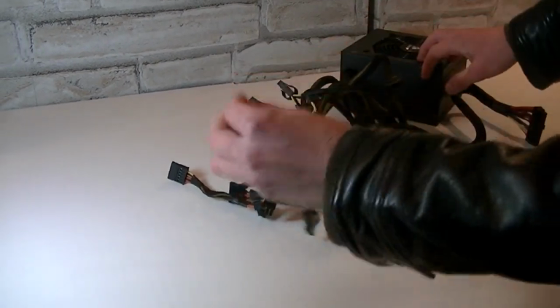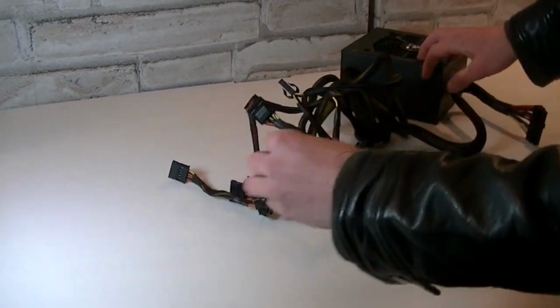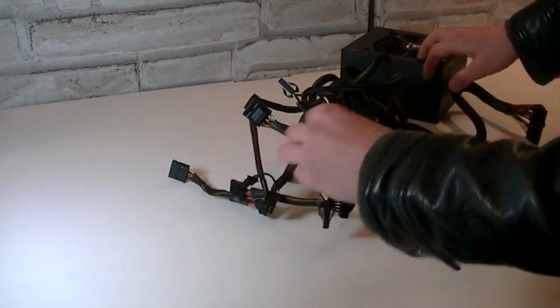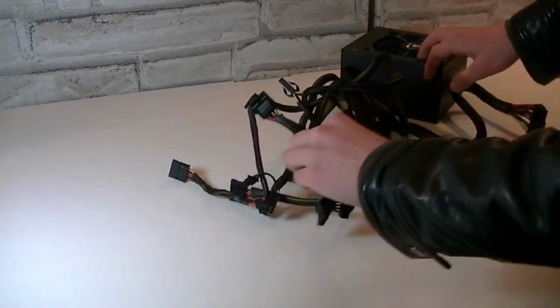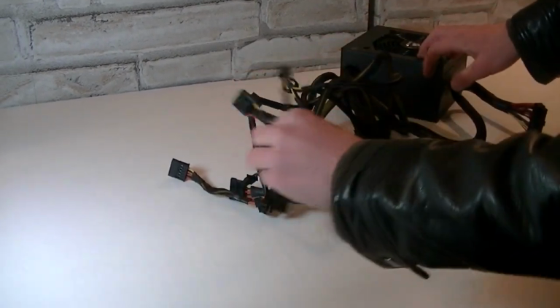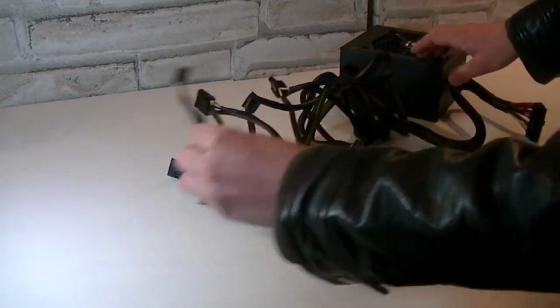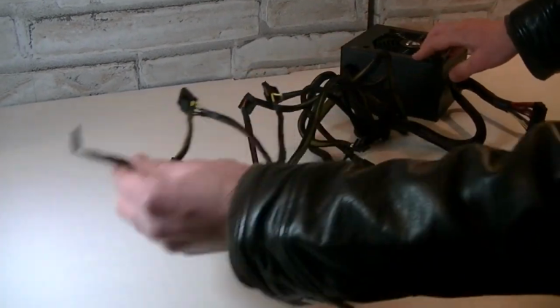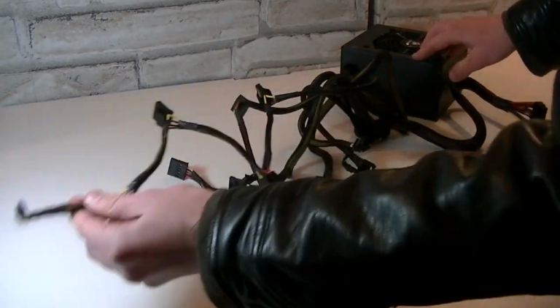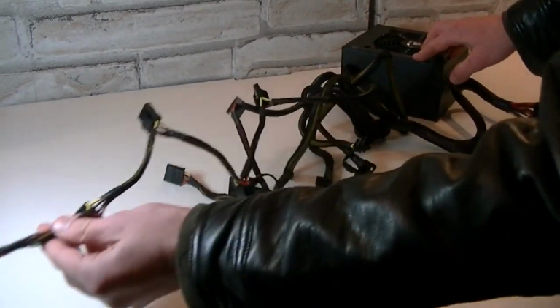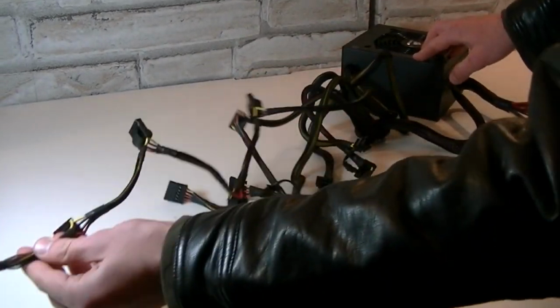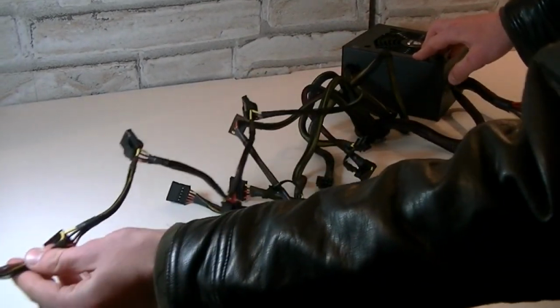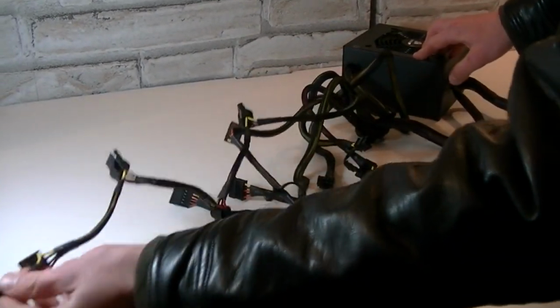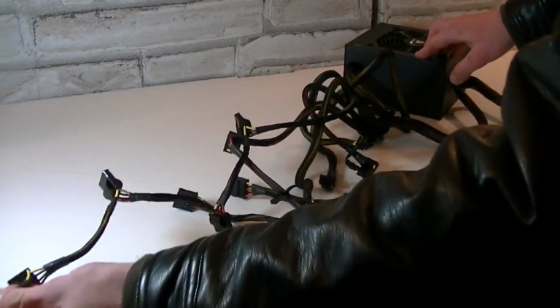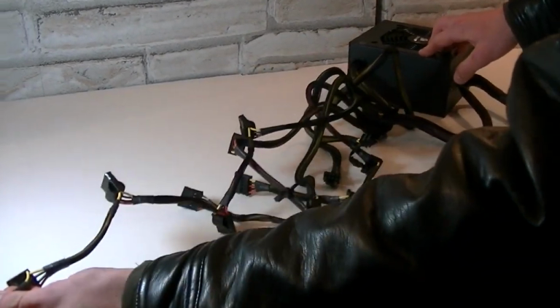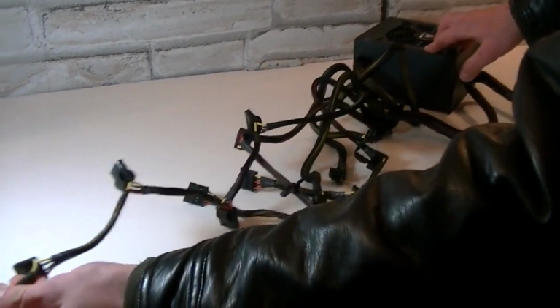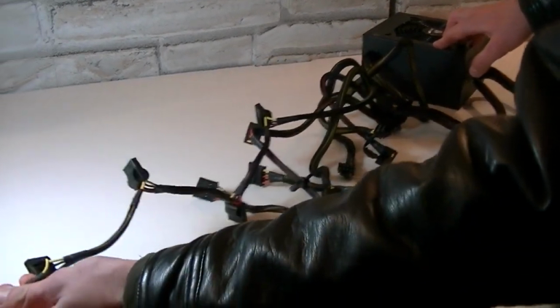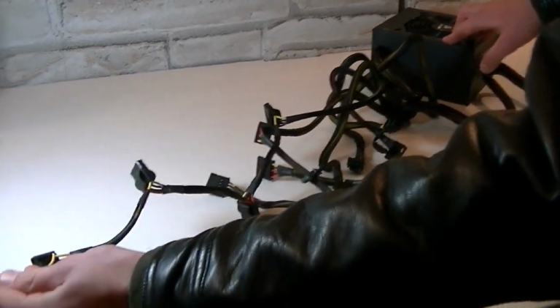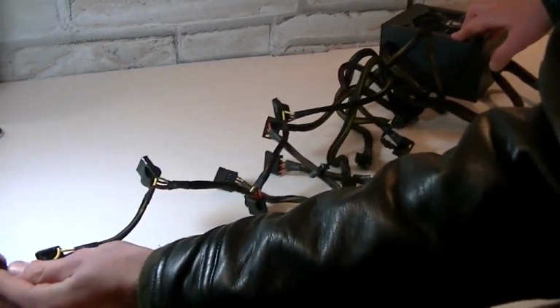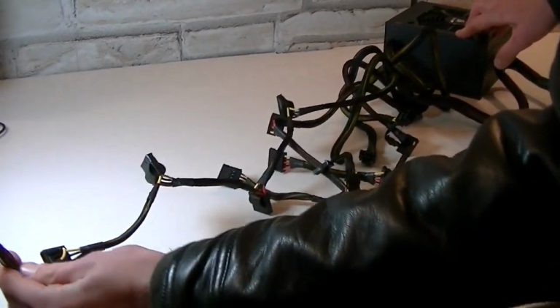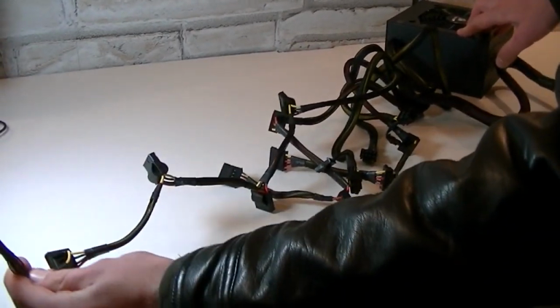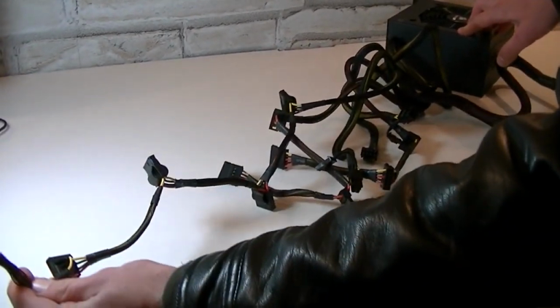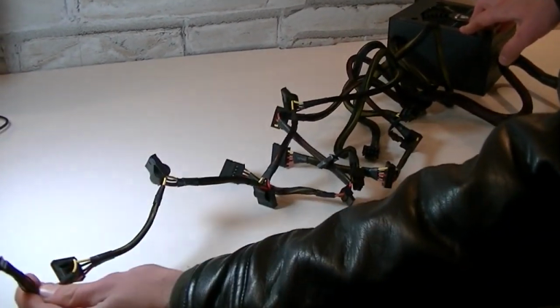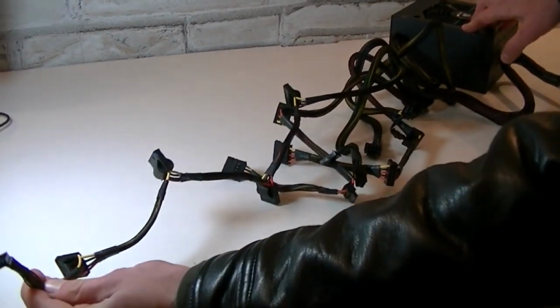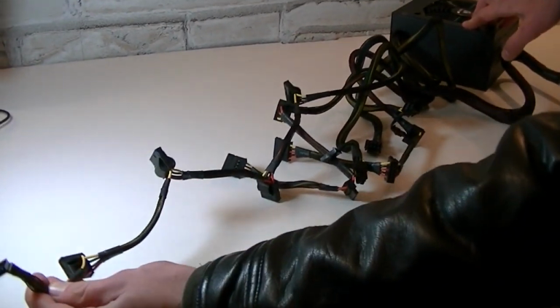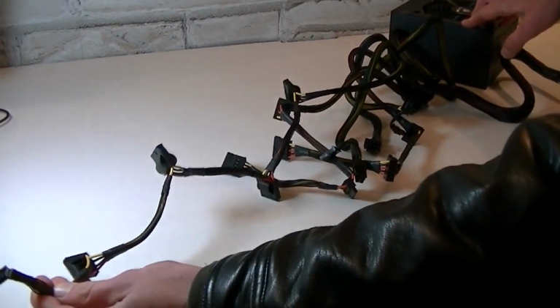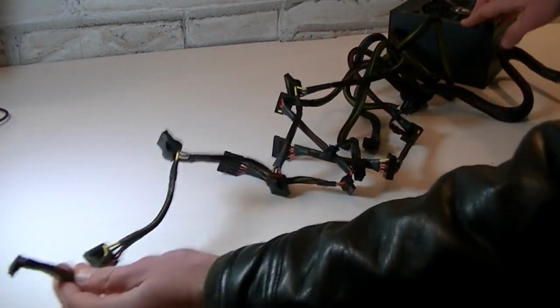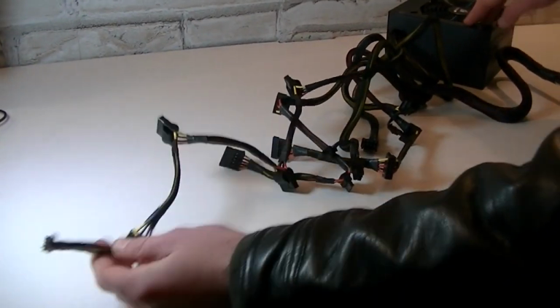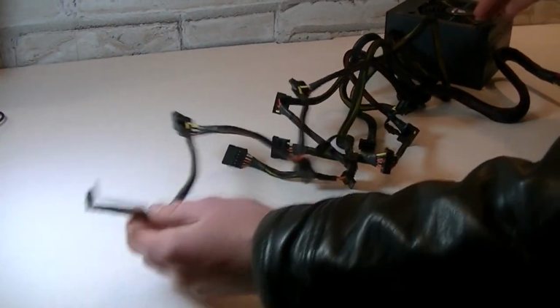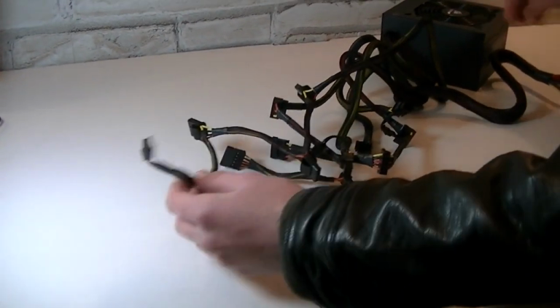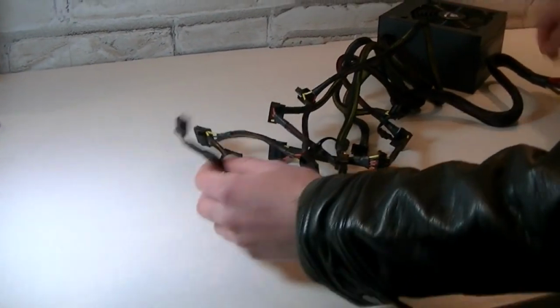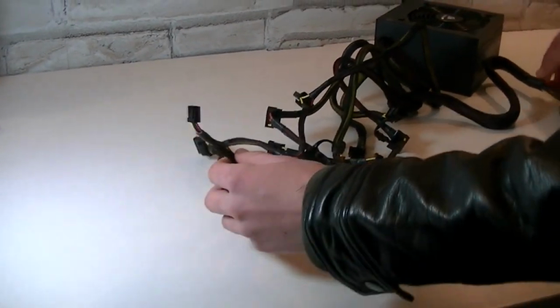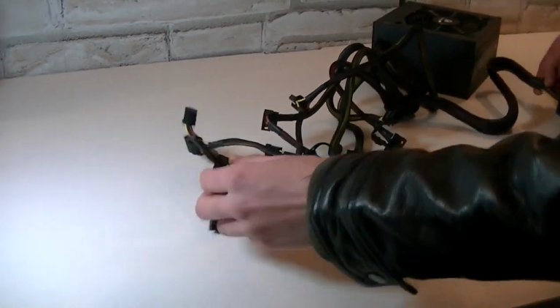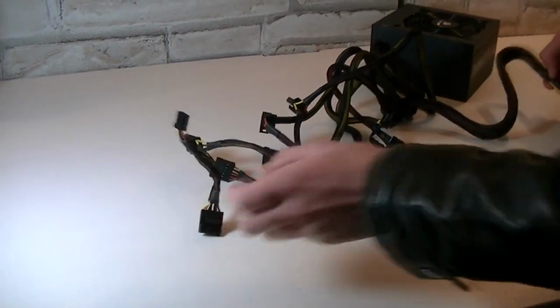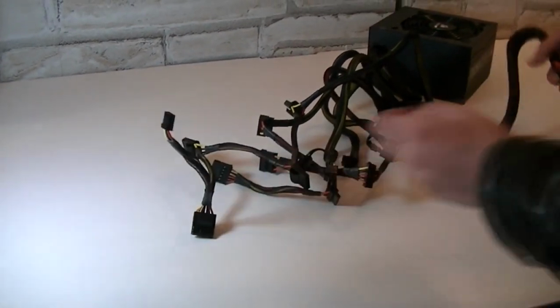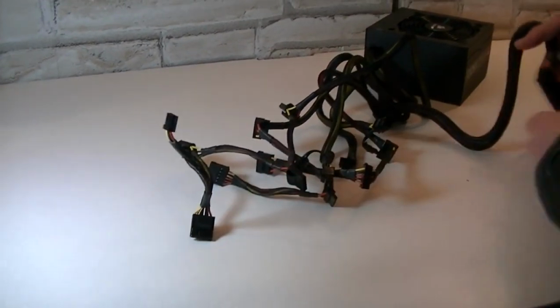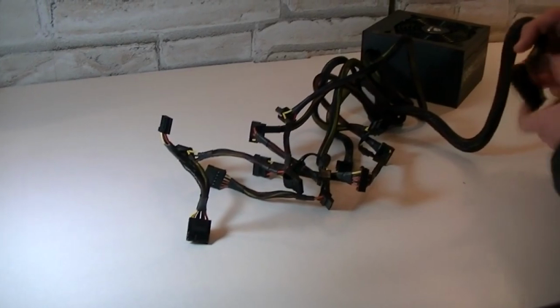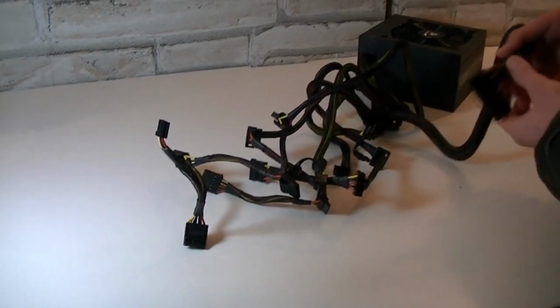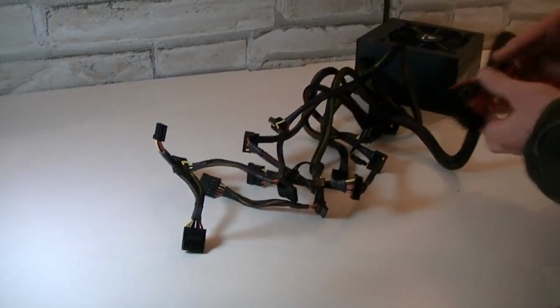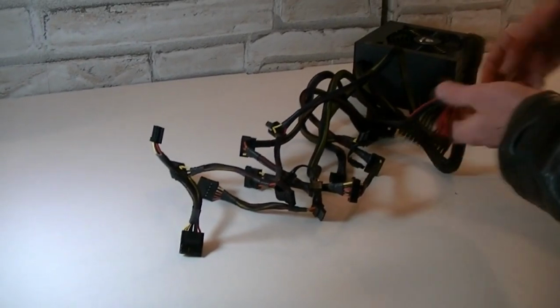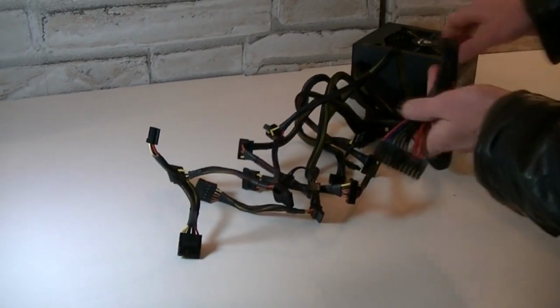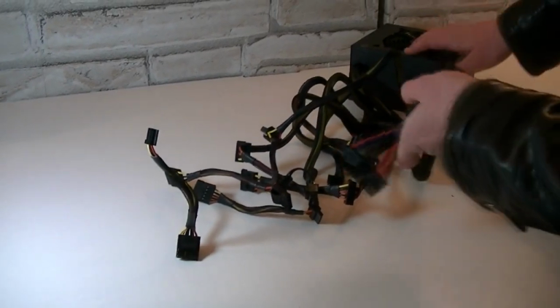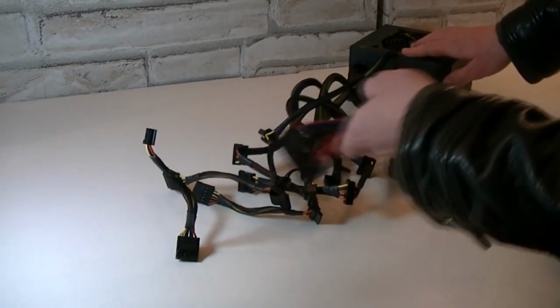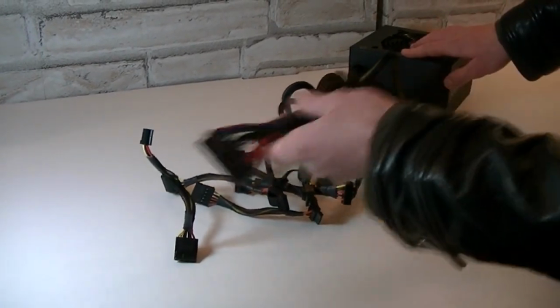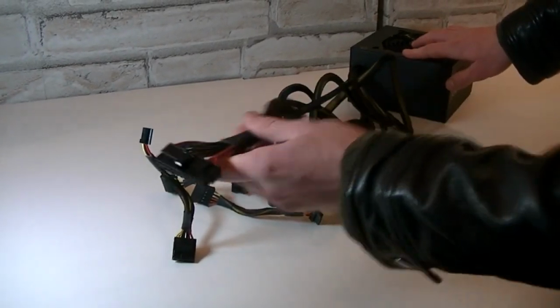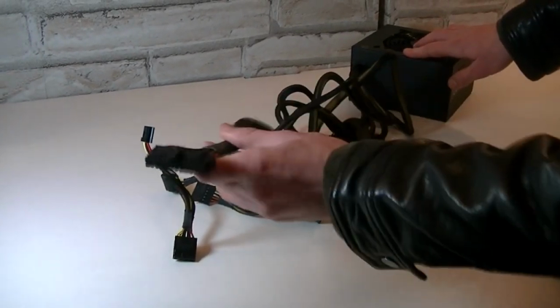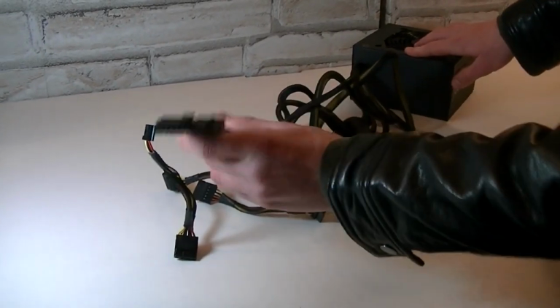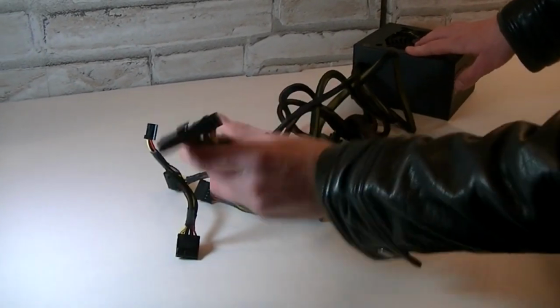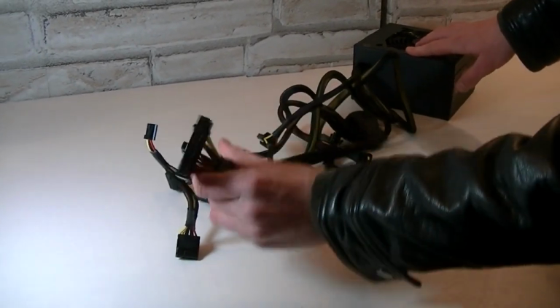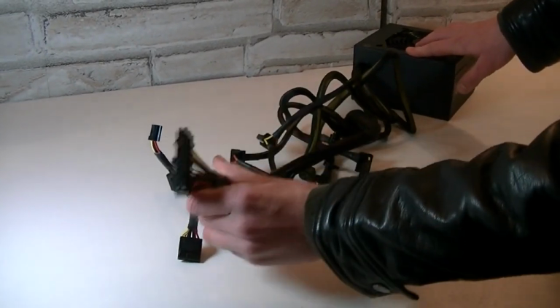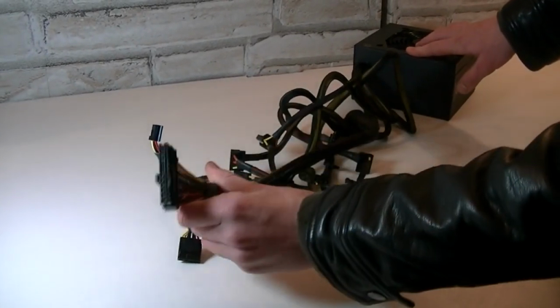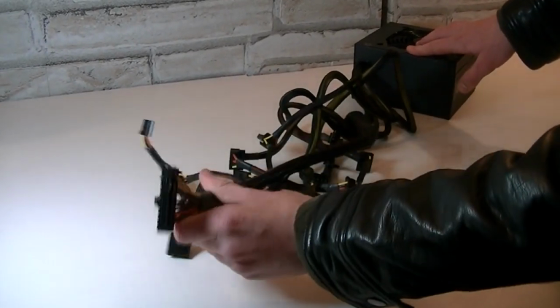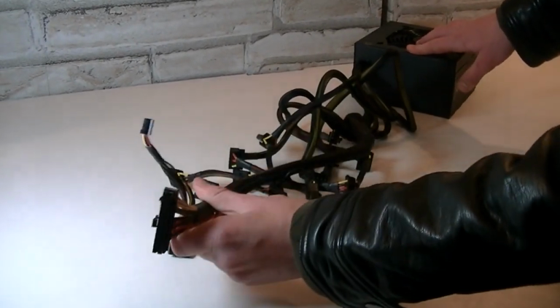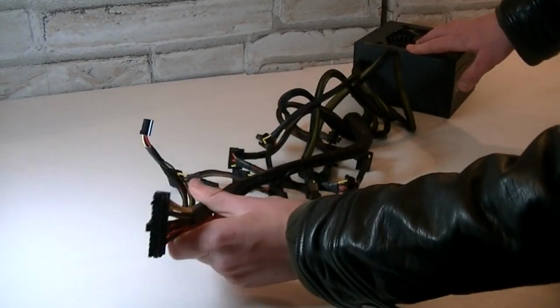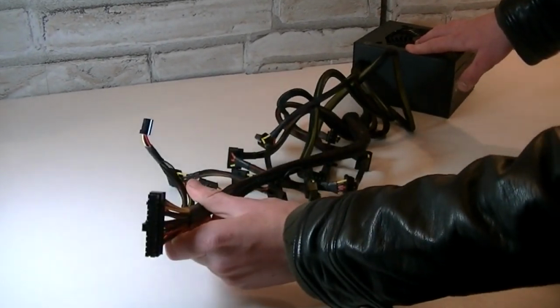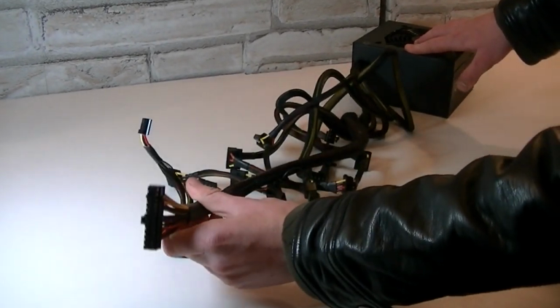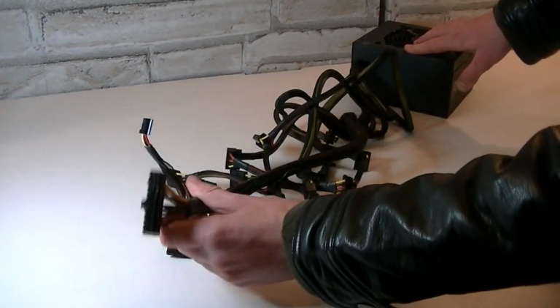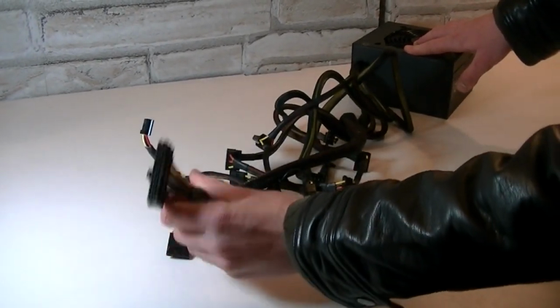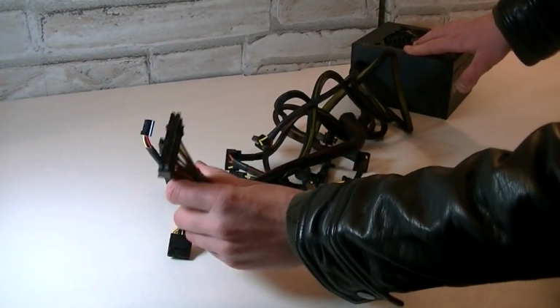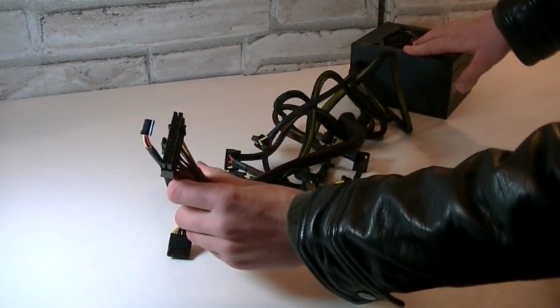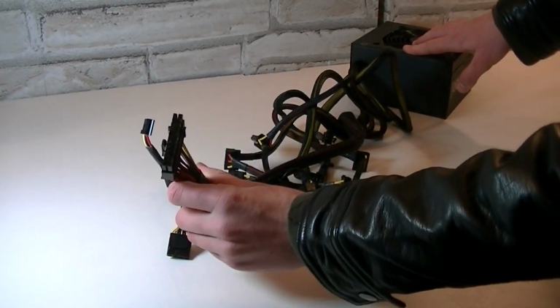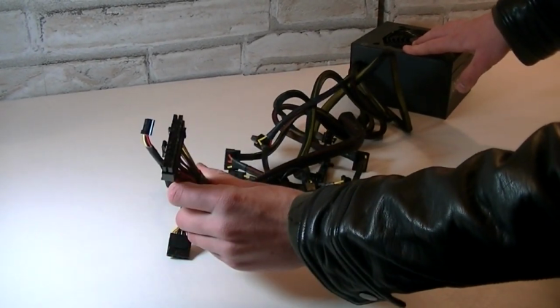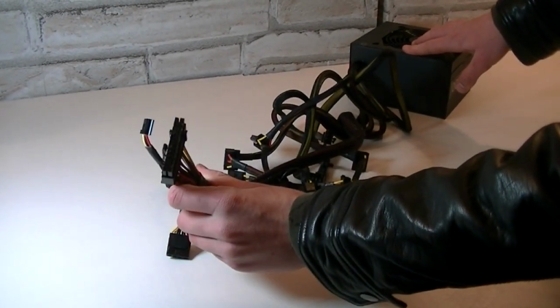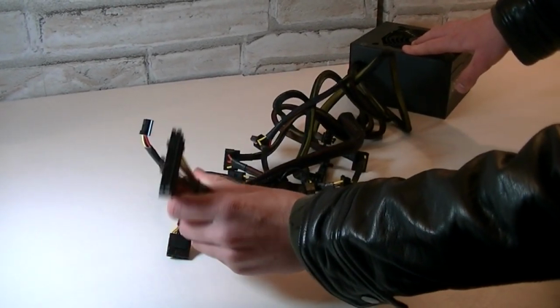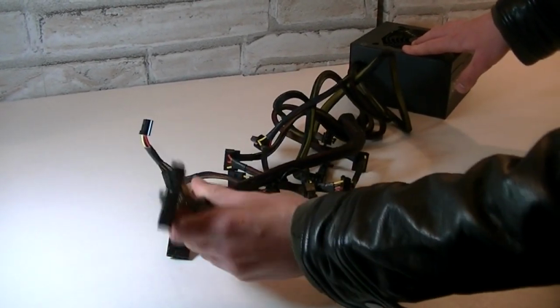This isn't a modular PSU so it wasn't designed for cable management, but in mid-tower cases you will surely find some spots to hide the cables.